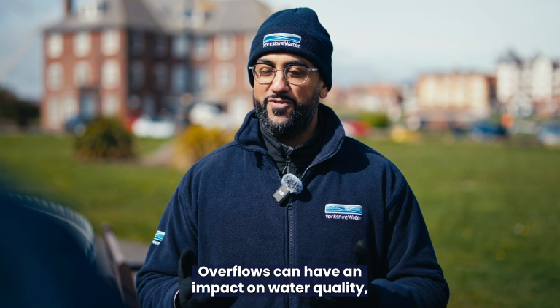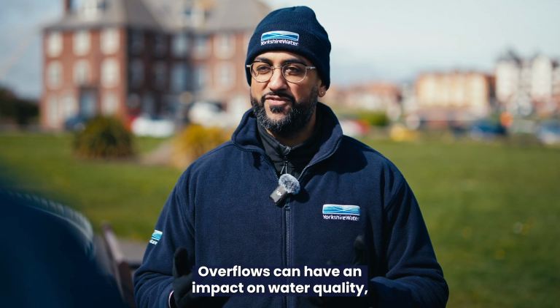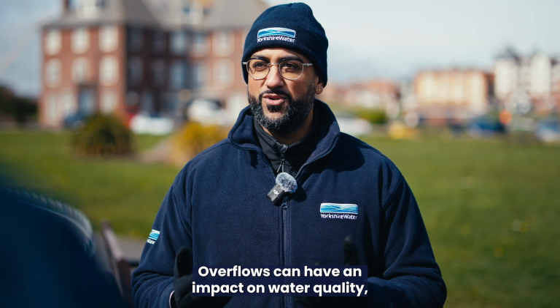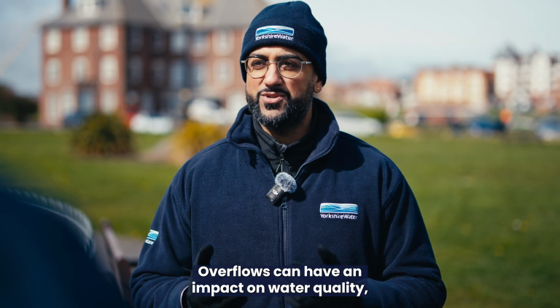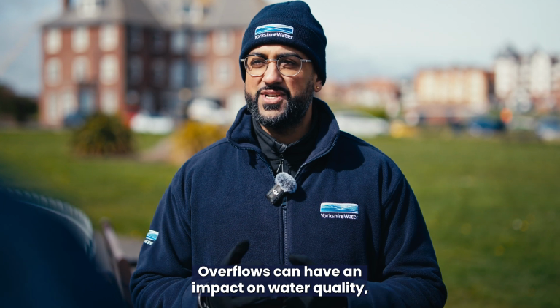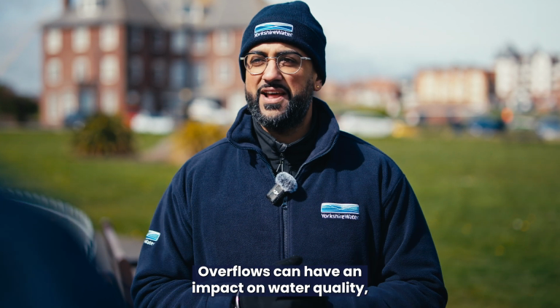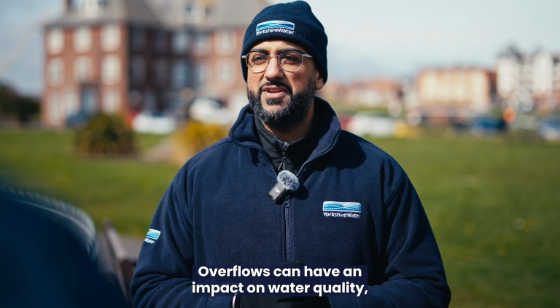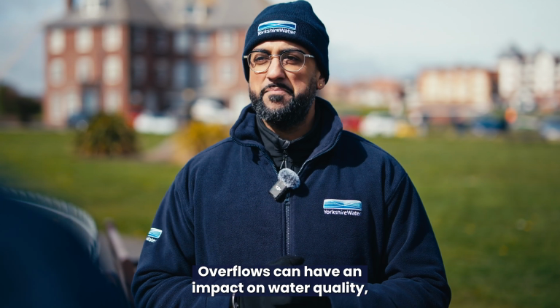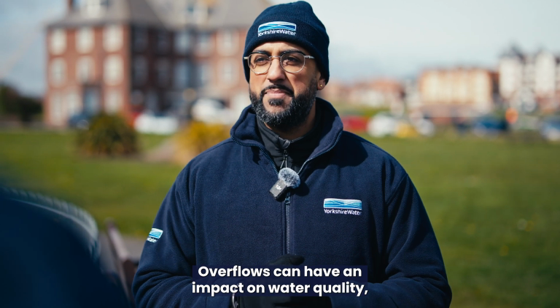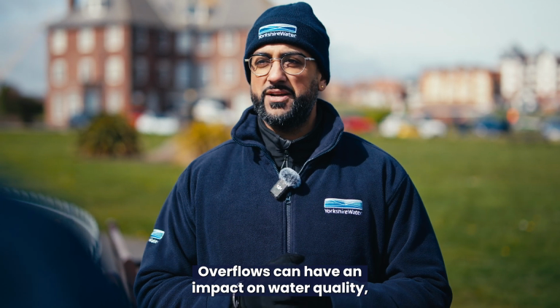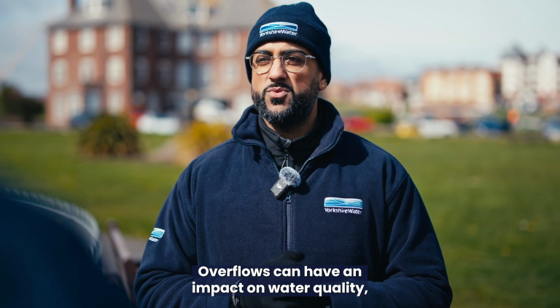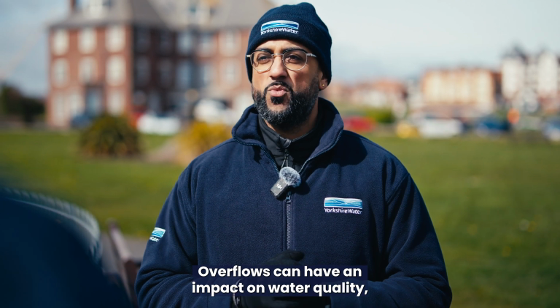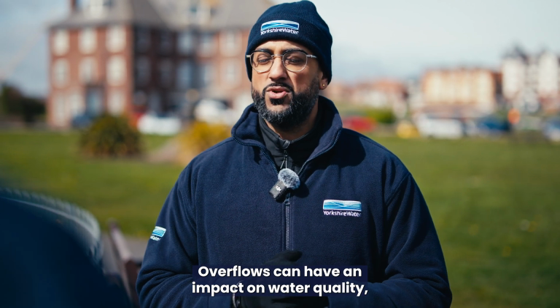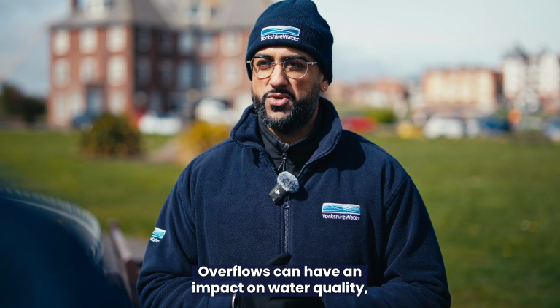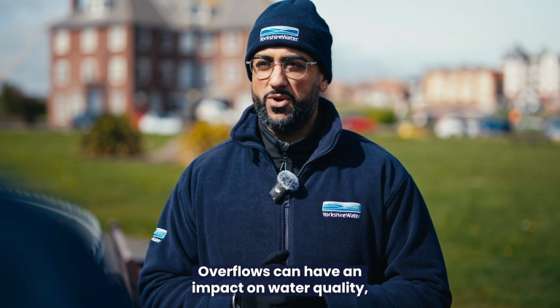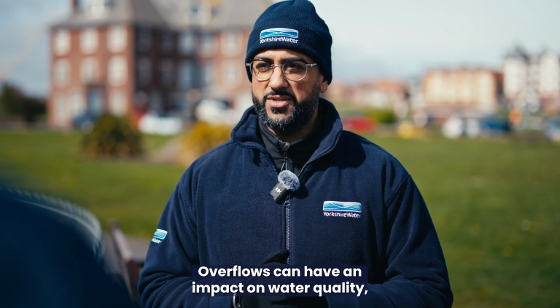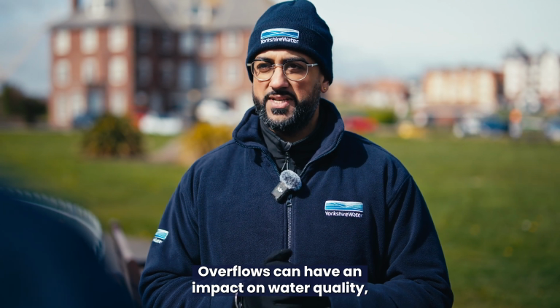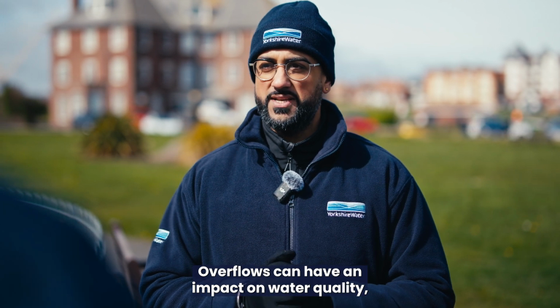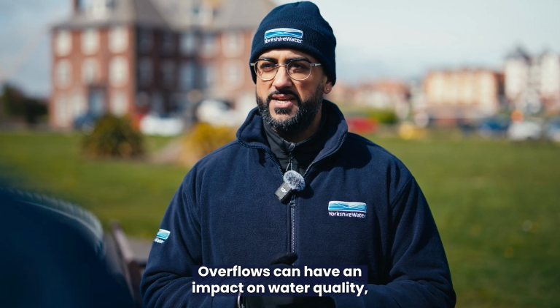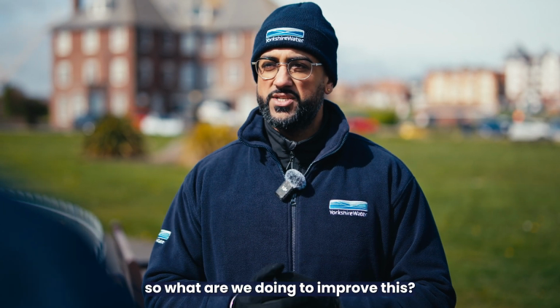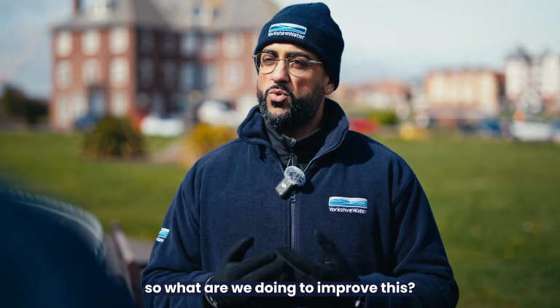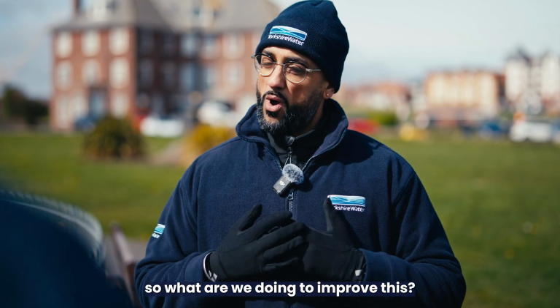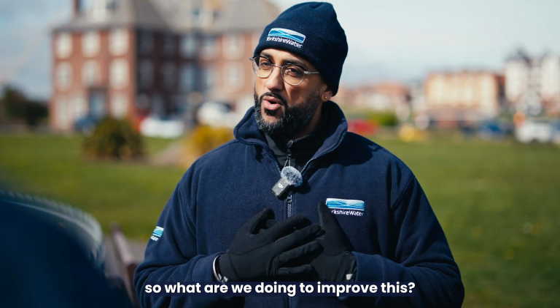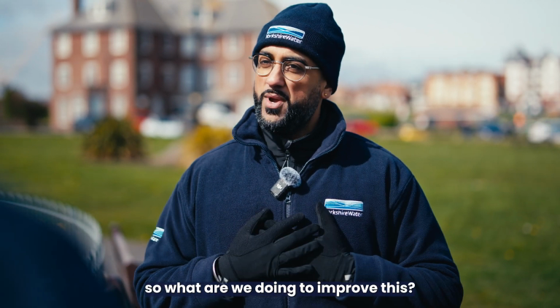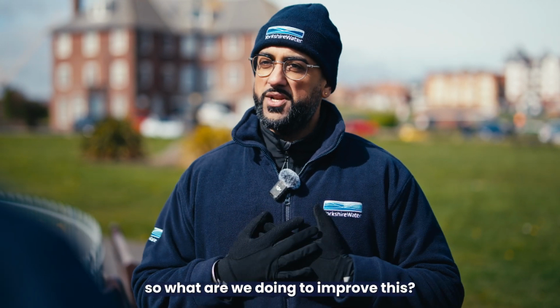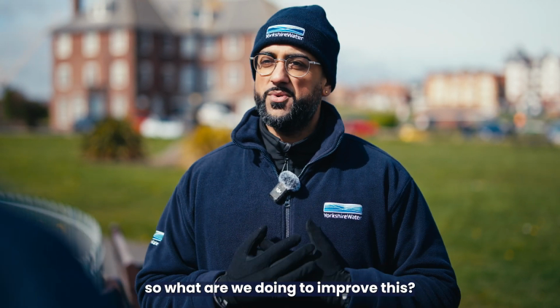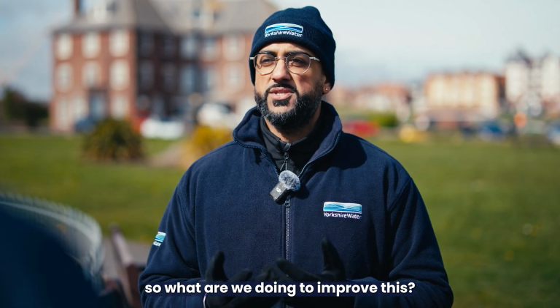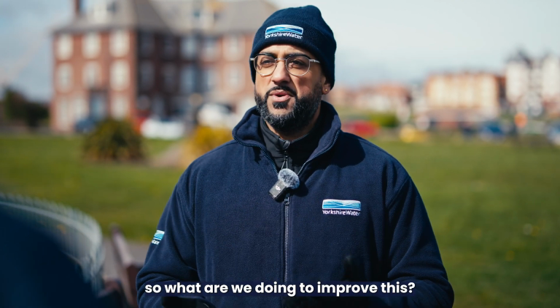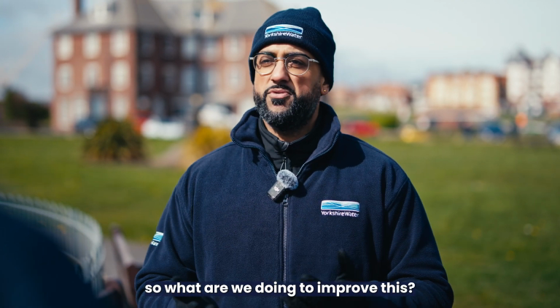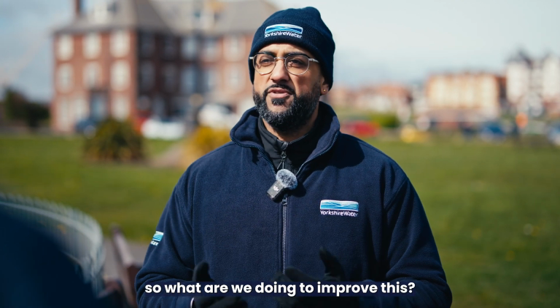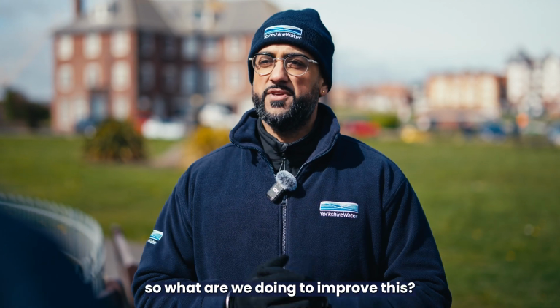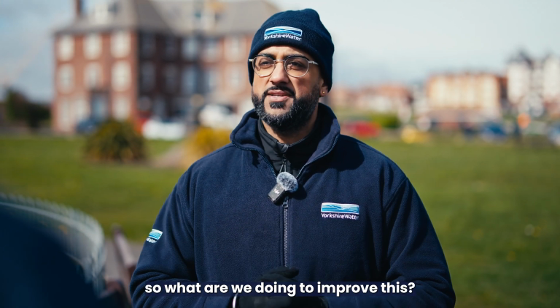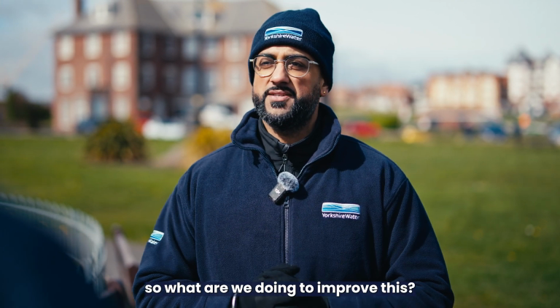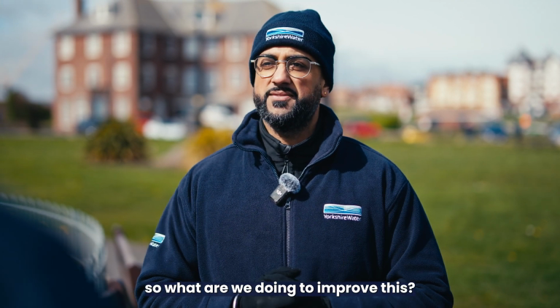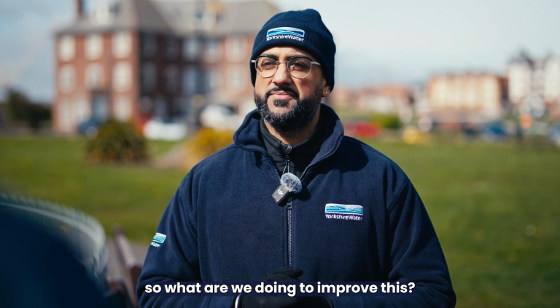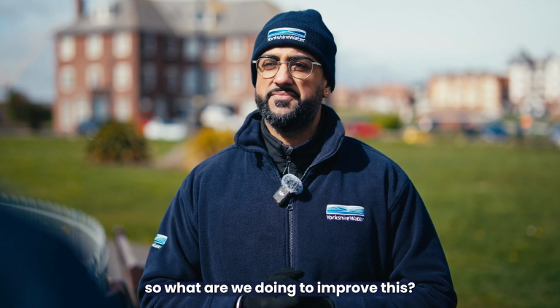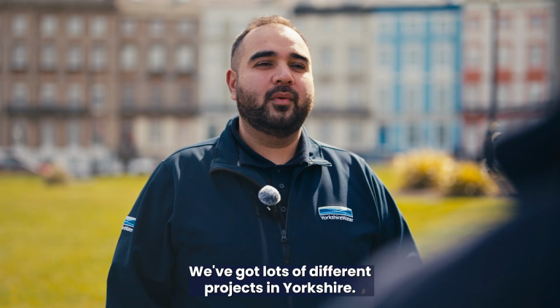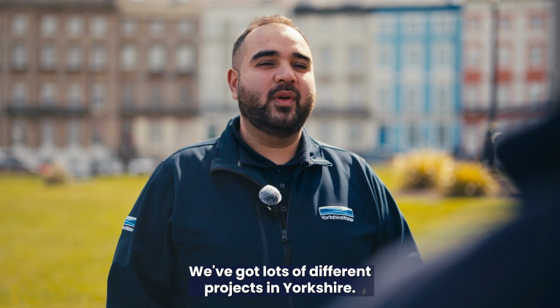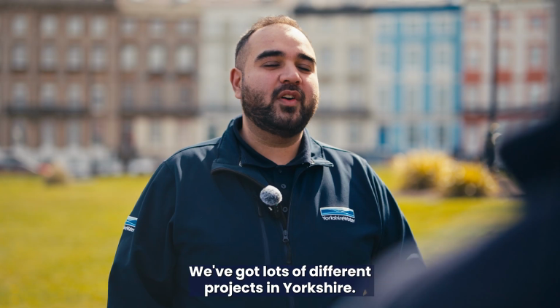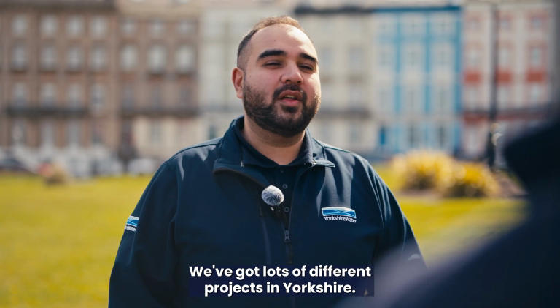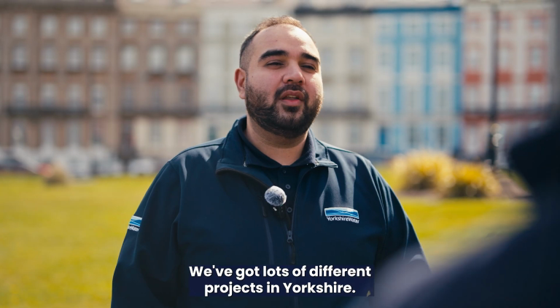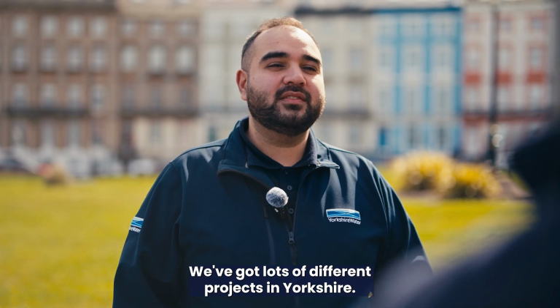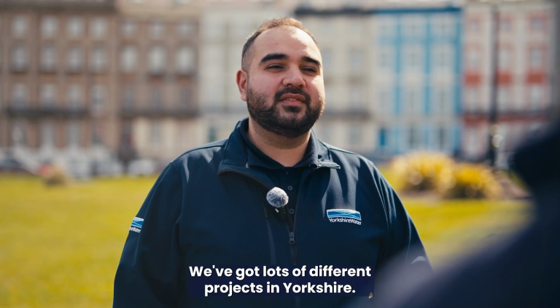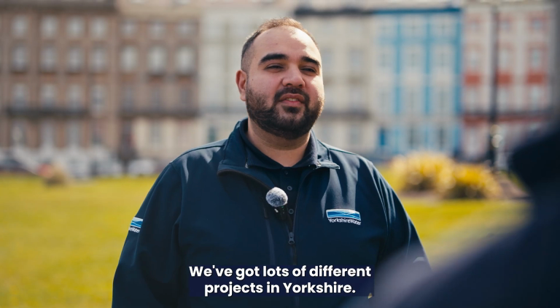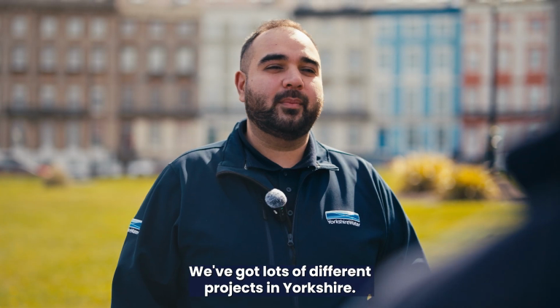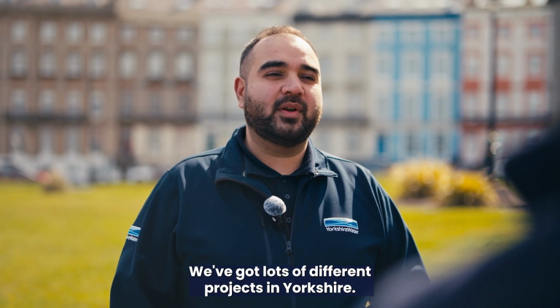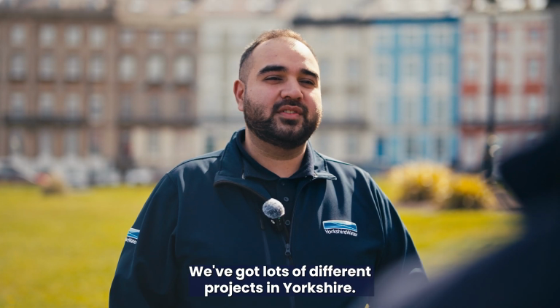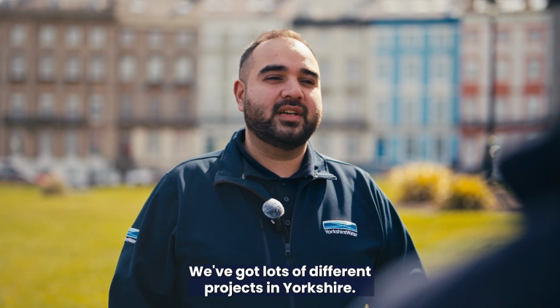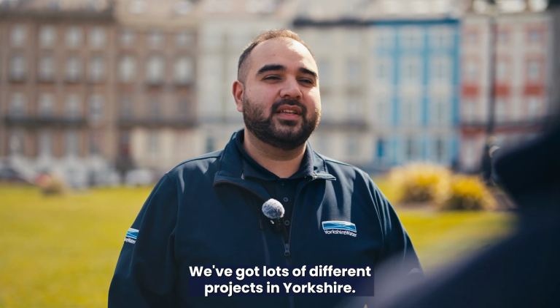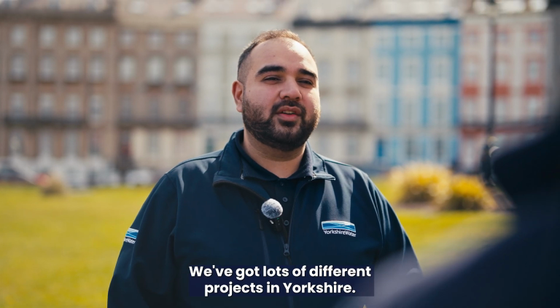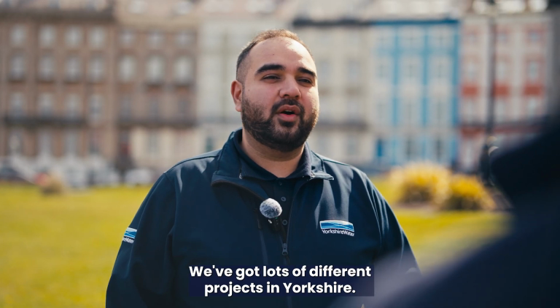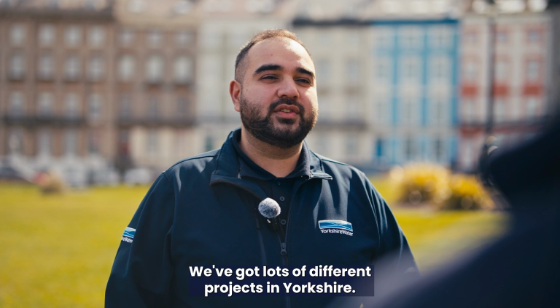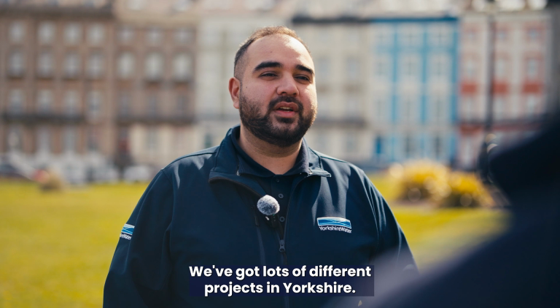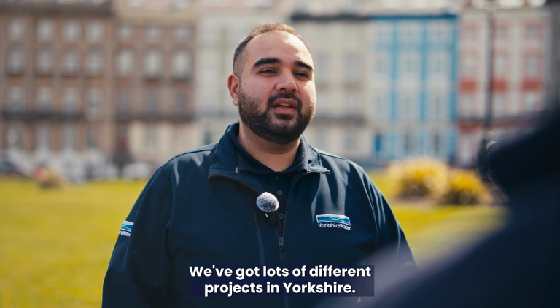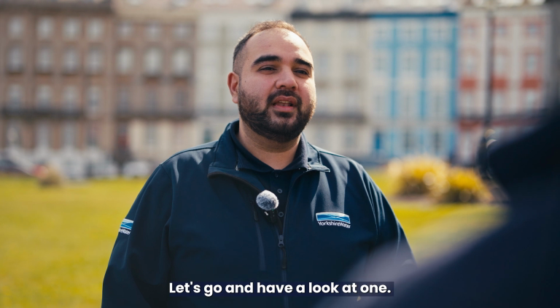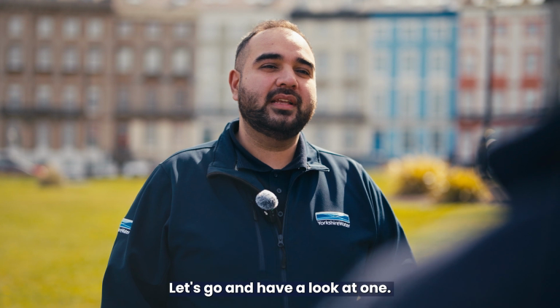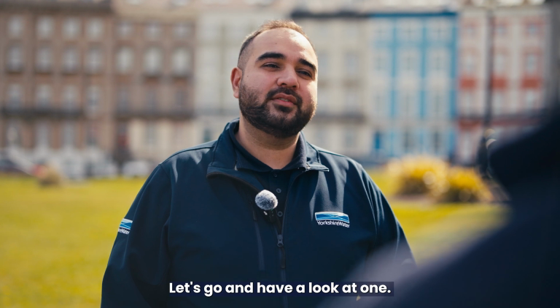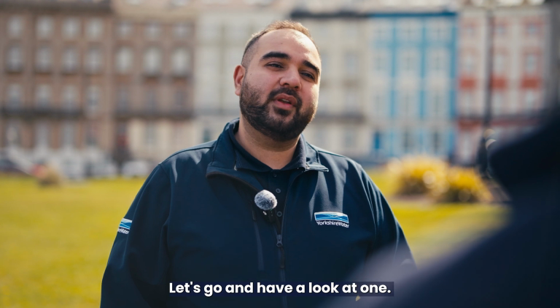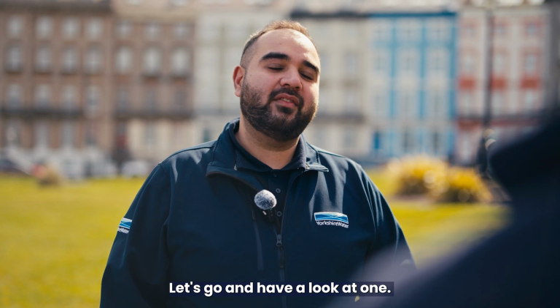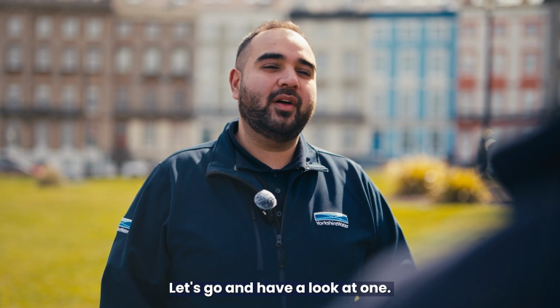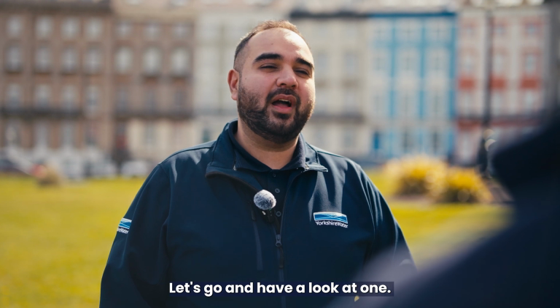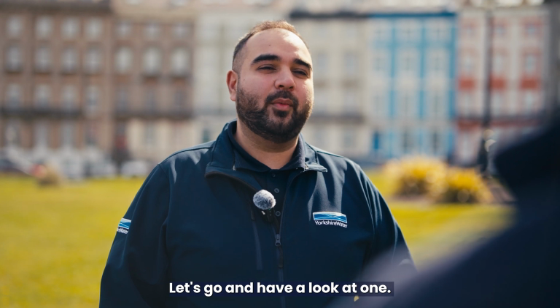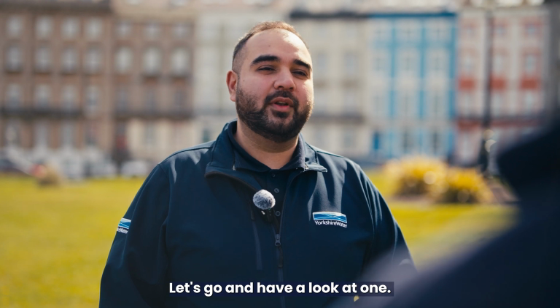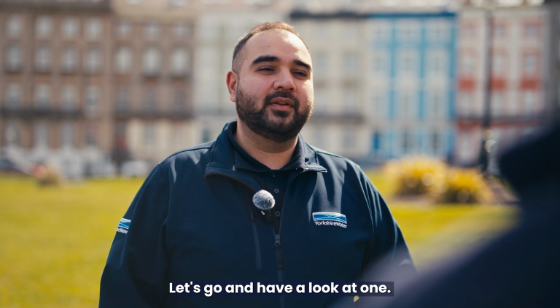Overflows can have an impact on water quality, so what are we doing to improve this? We've got lots of different projects in Yorkshire — let's go and have a look at one.